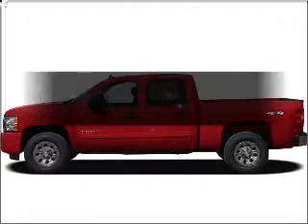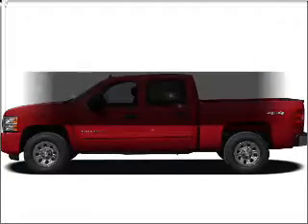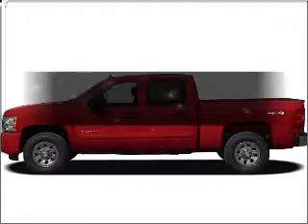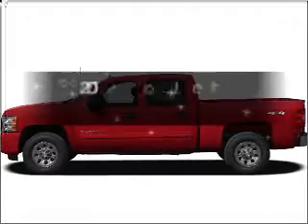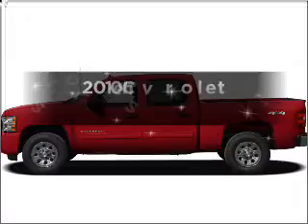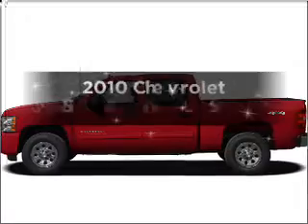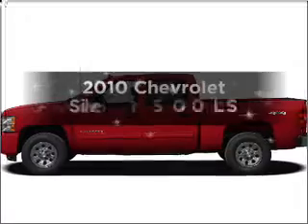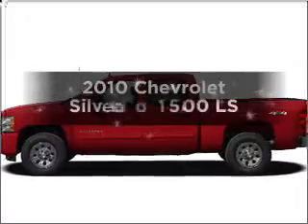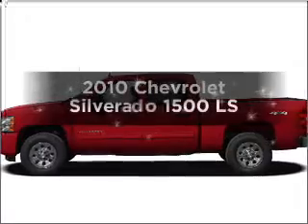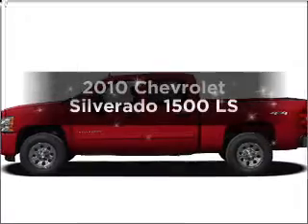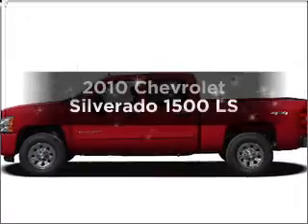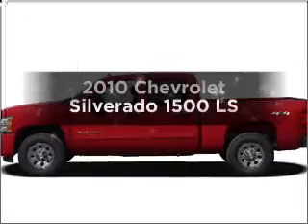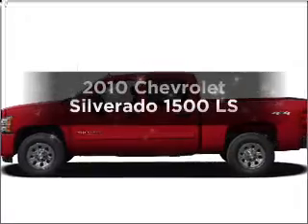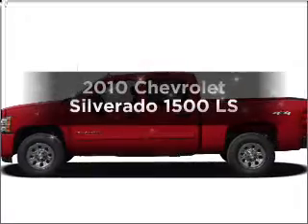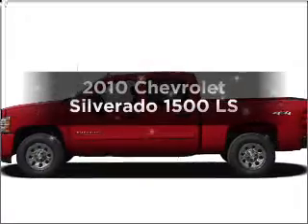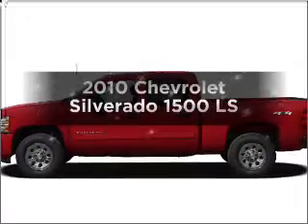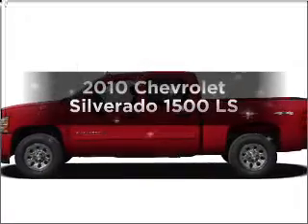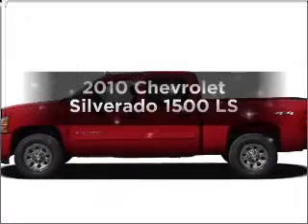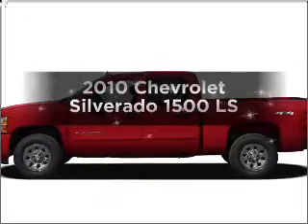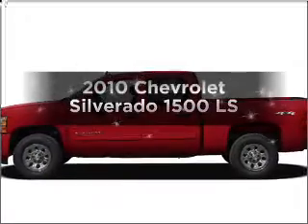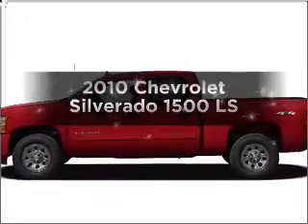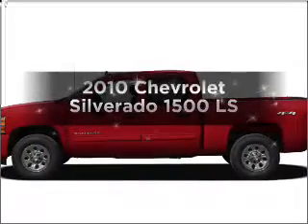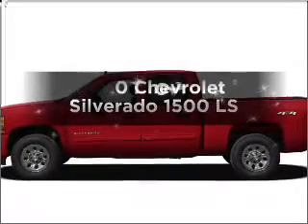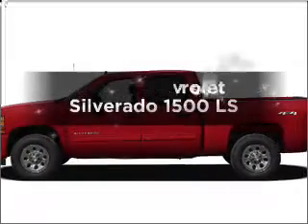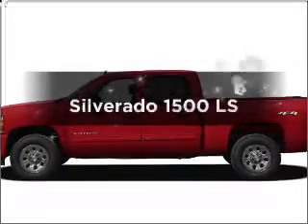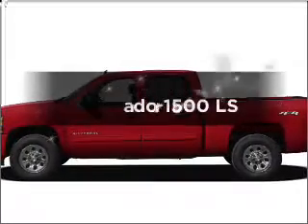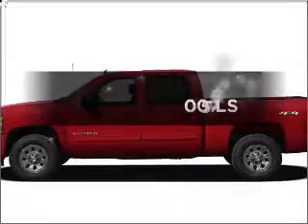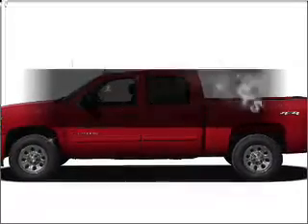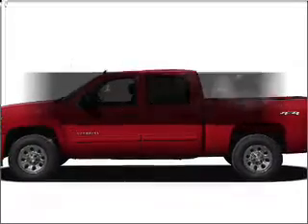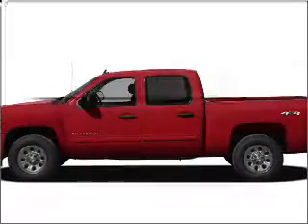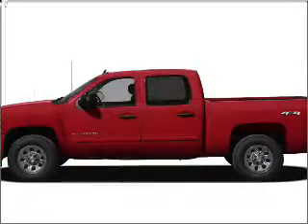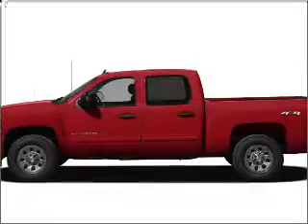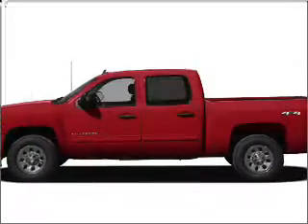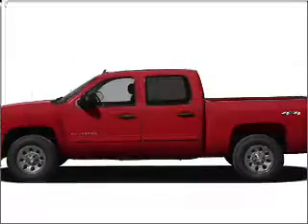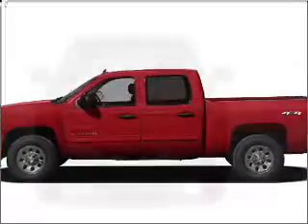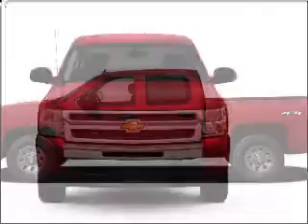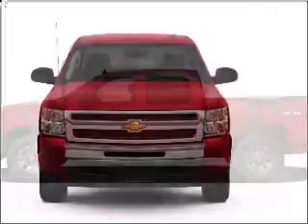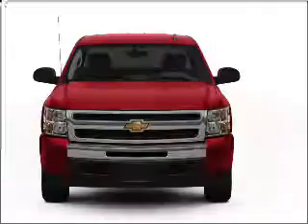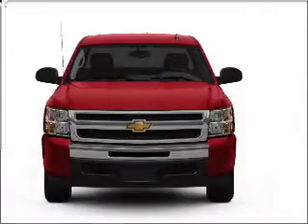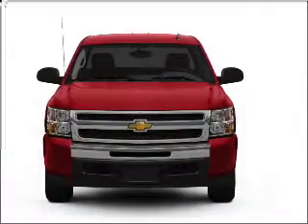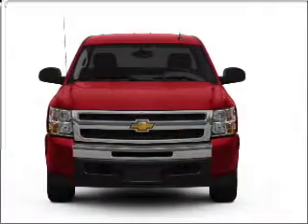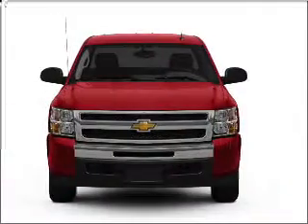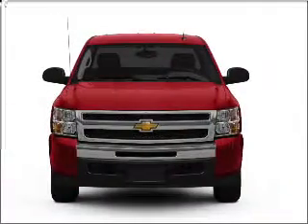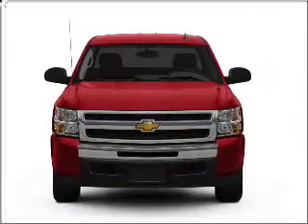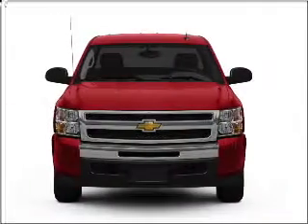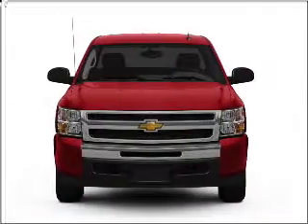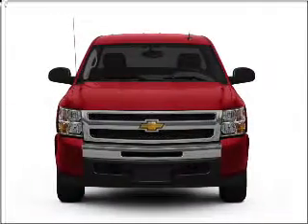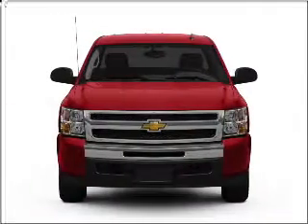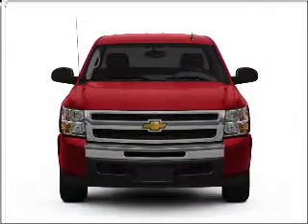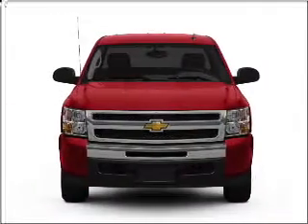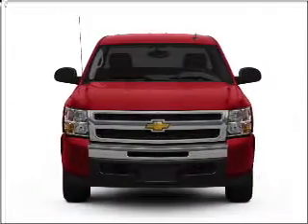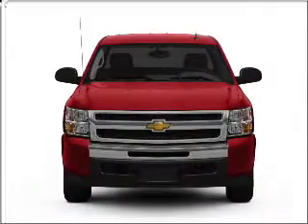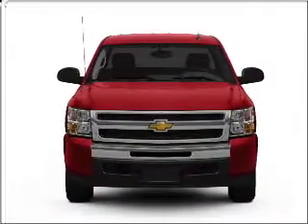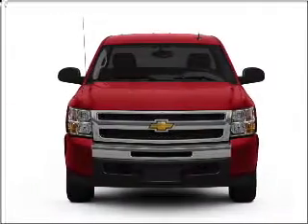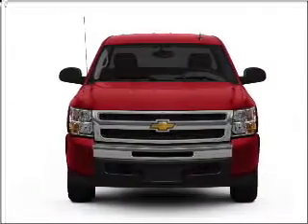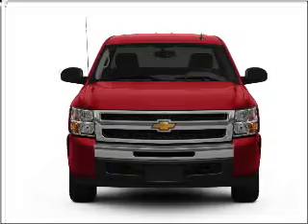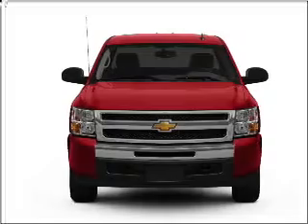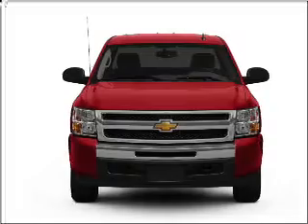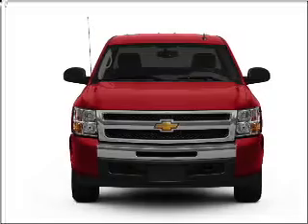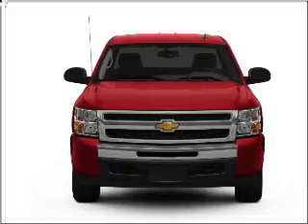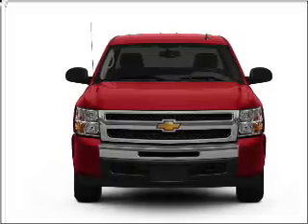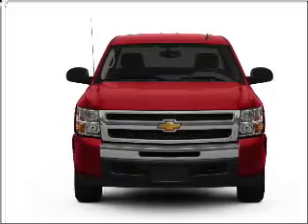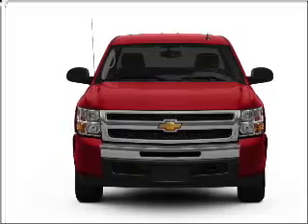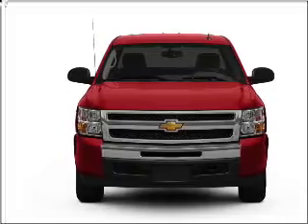Introducing the 2010 Chevrolet Silverado 1500. Travel the roads in style and comfort in this great vehicle.